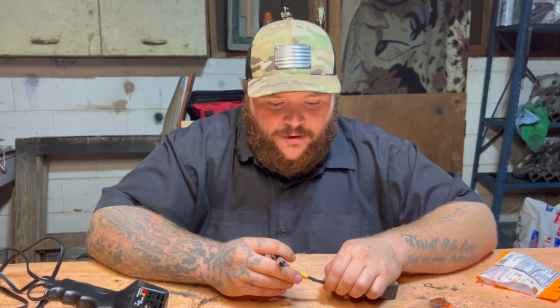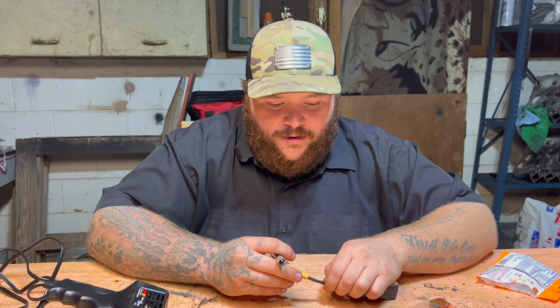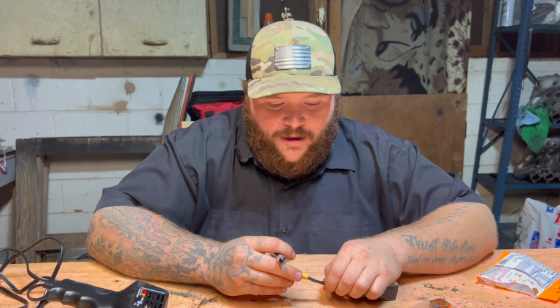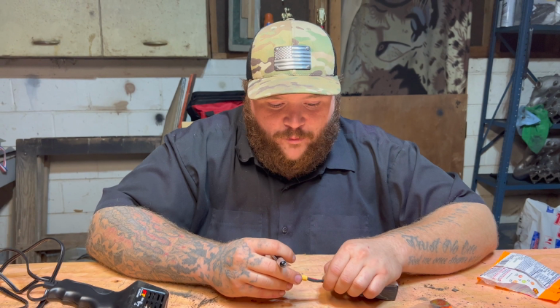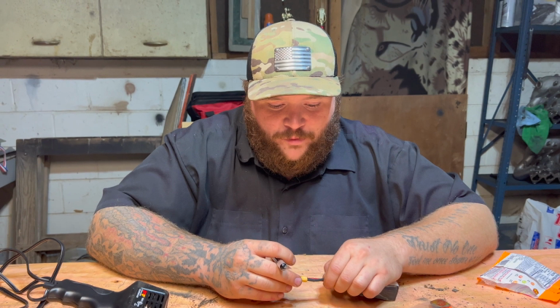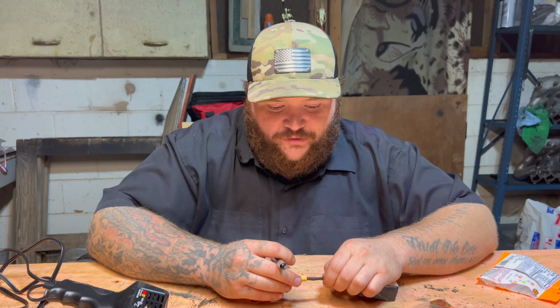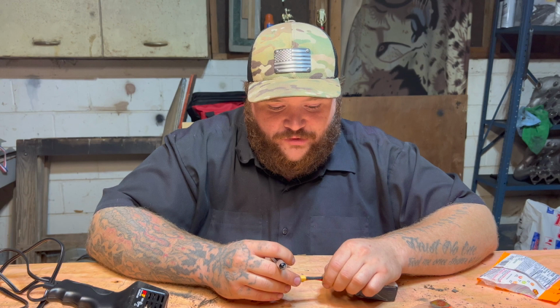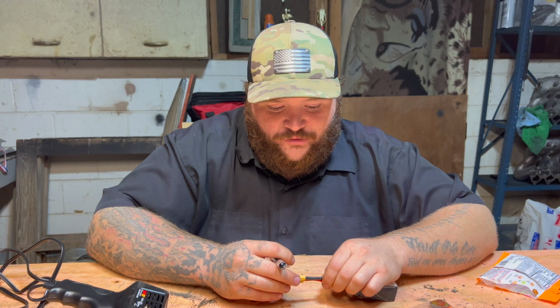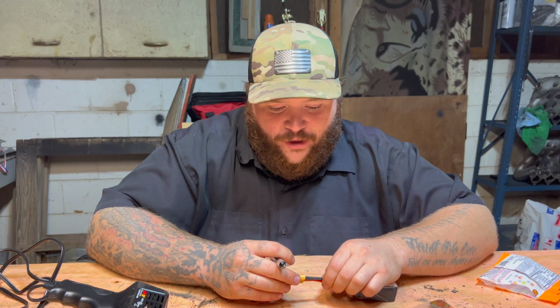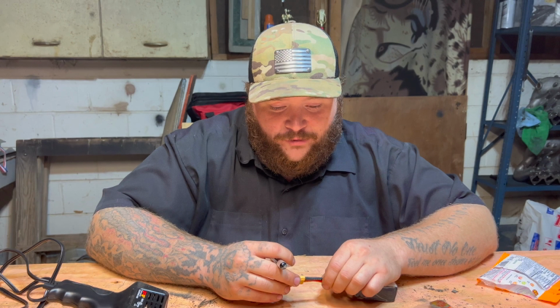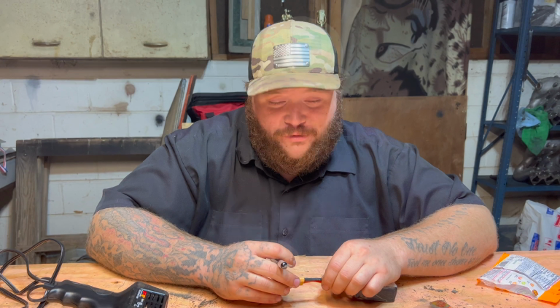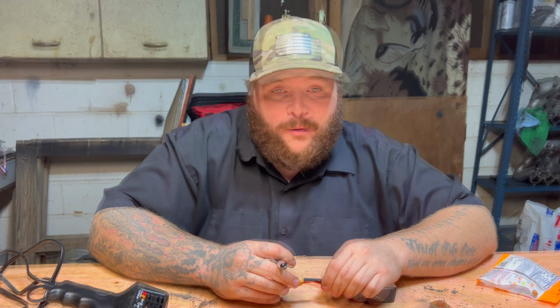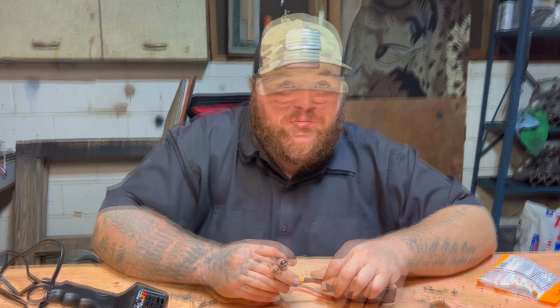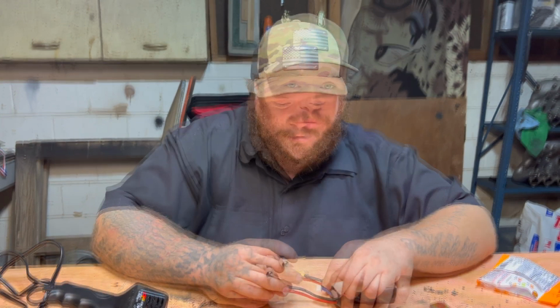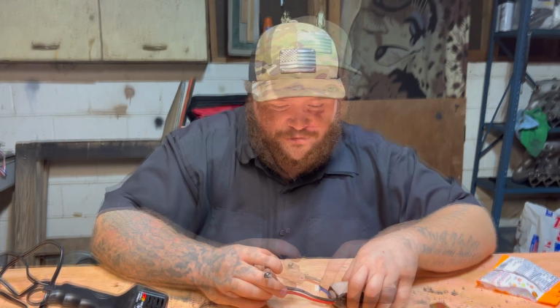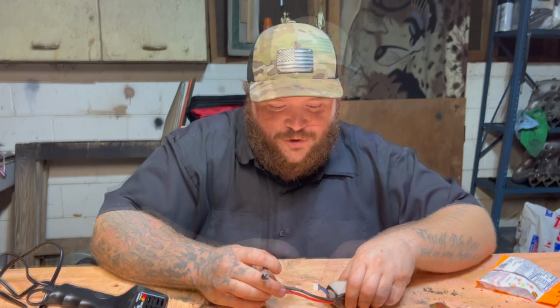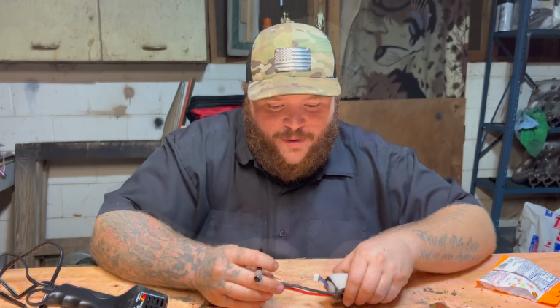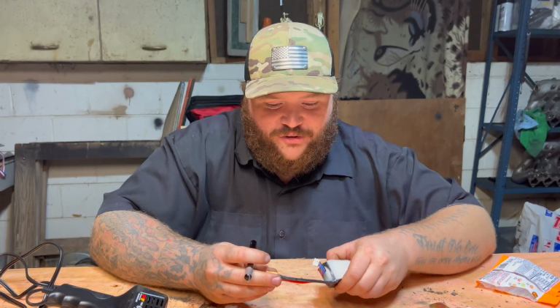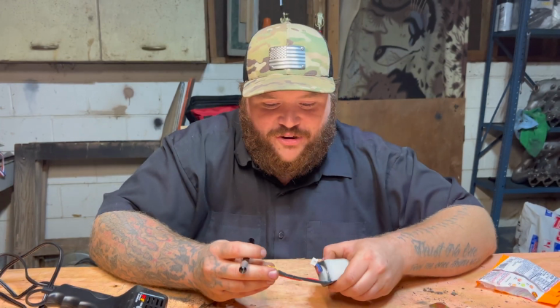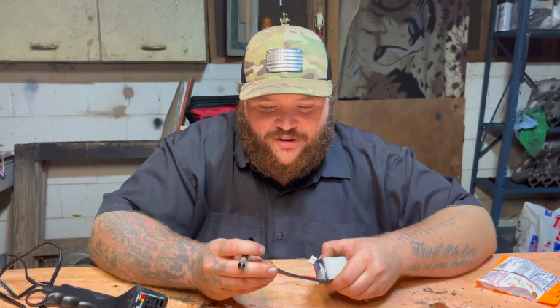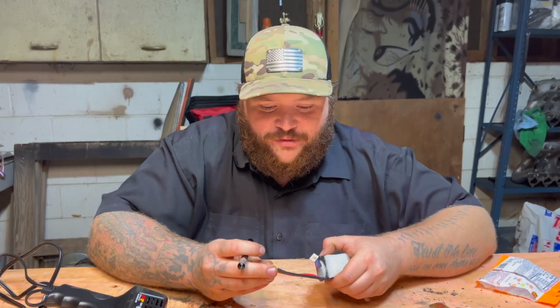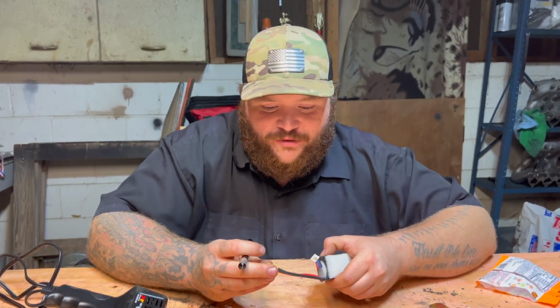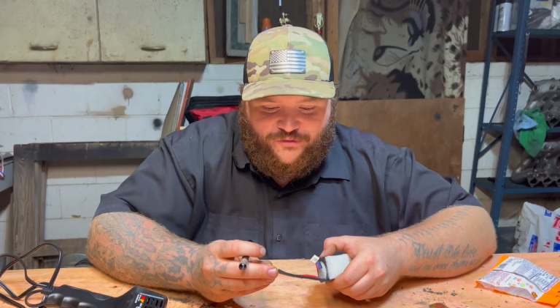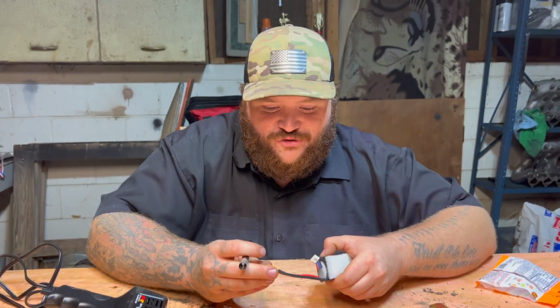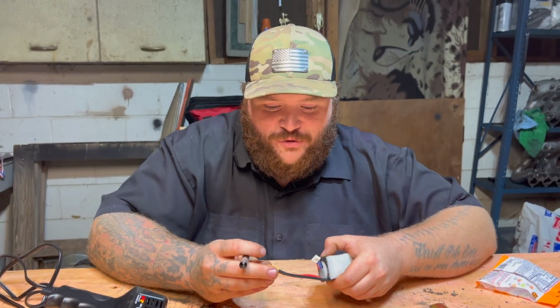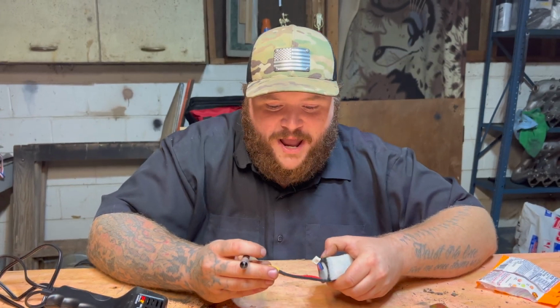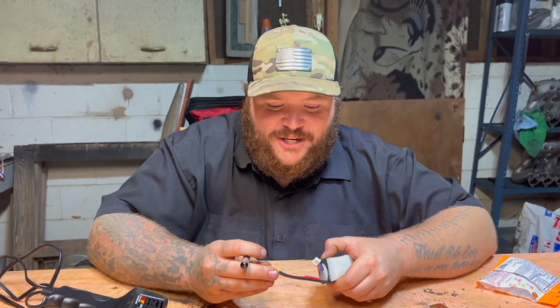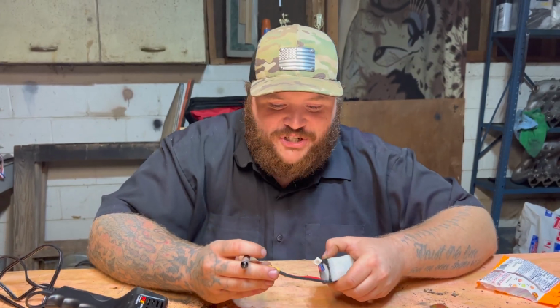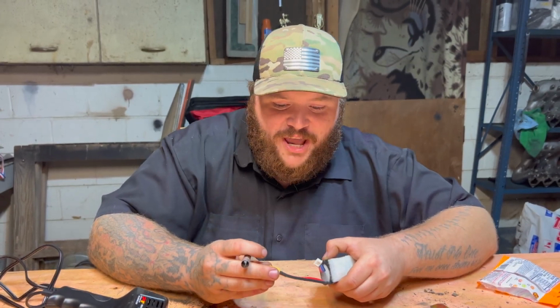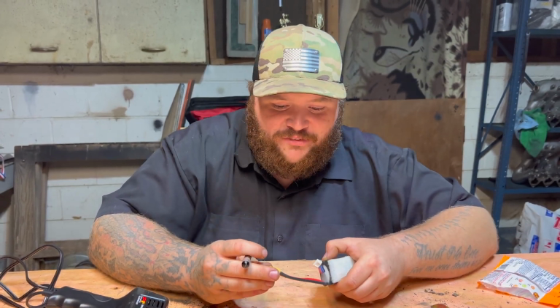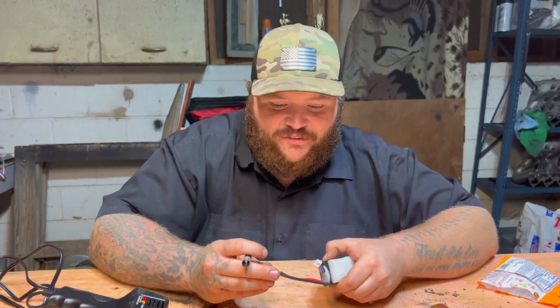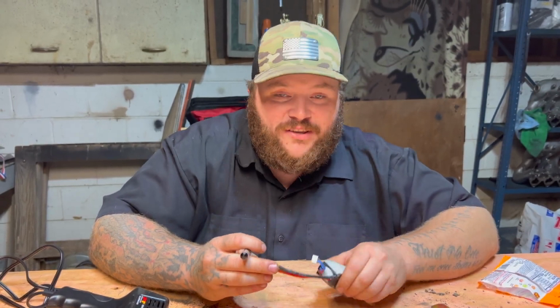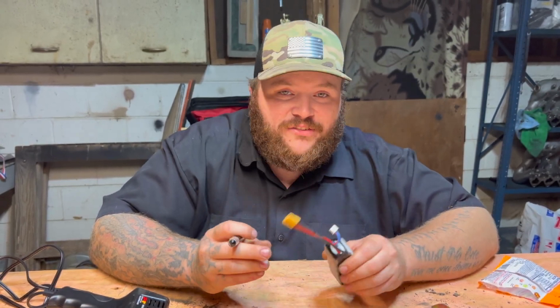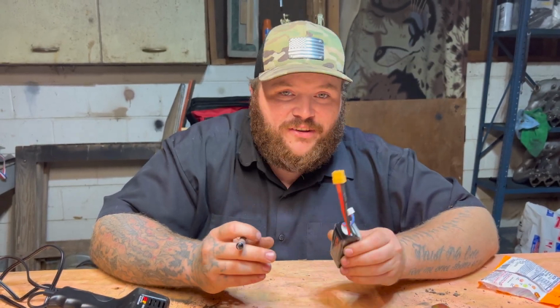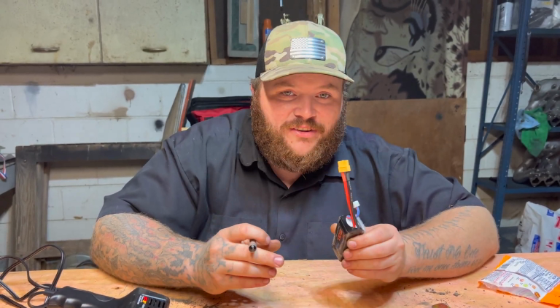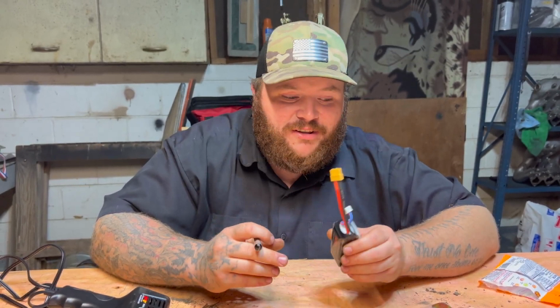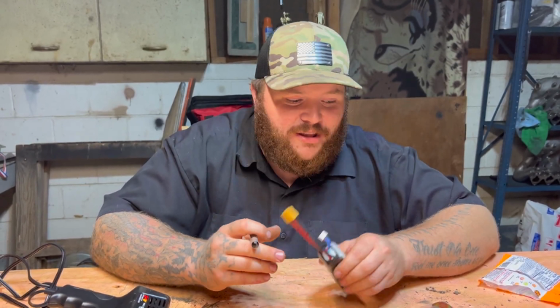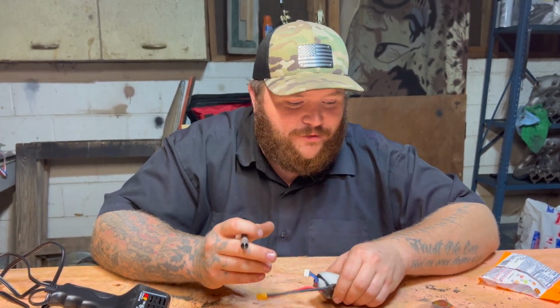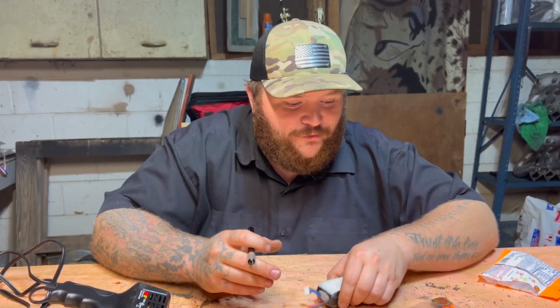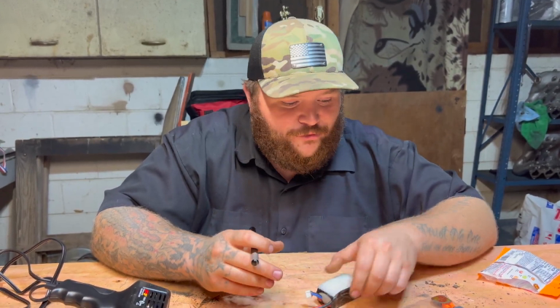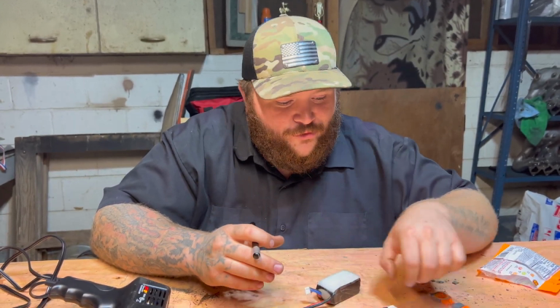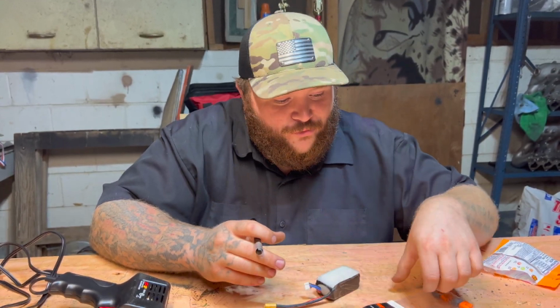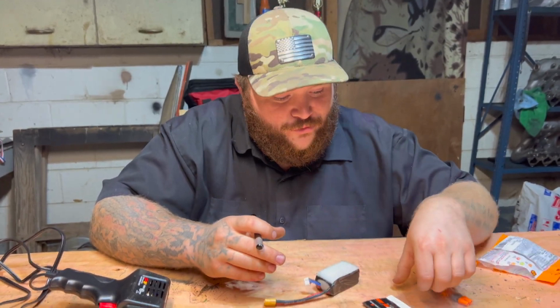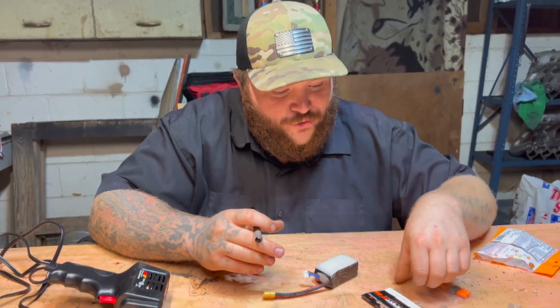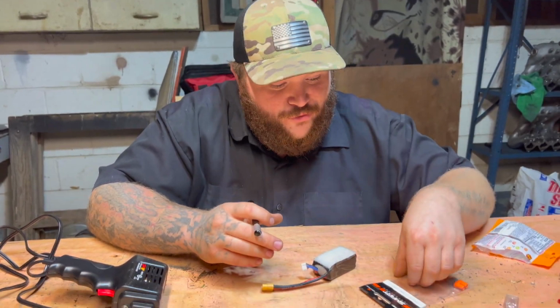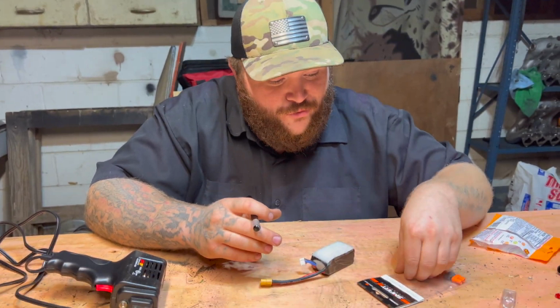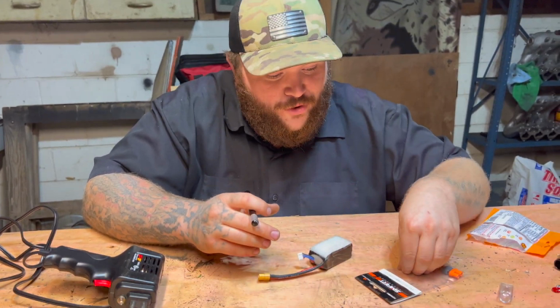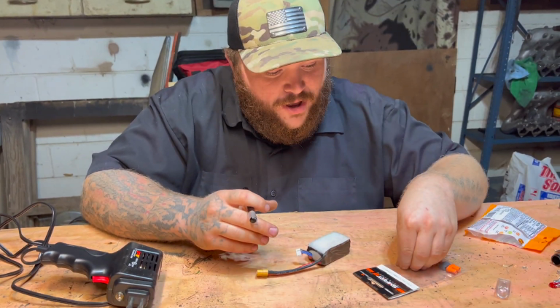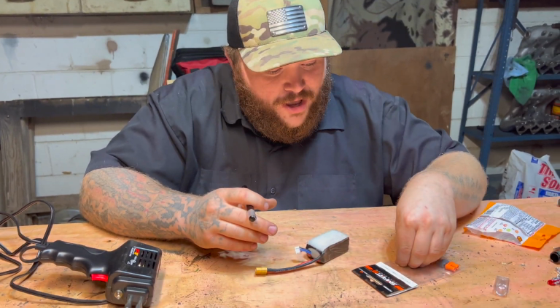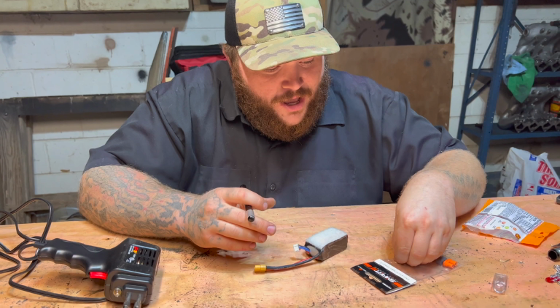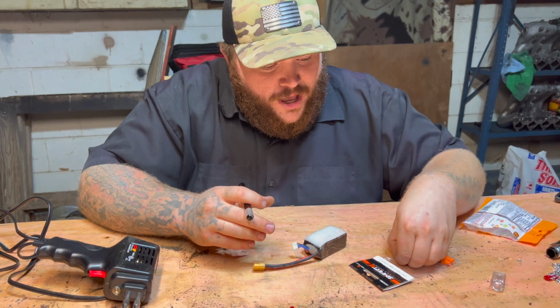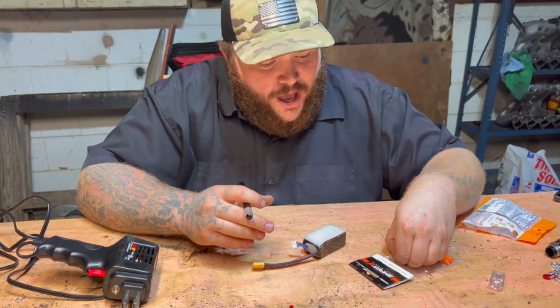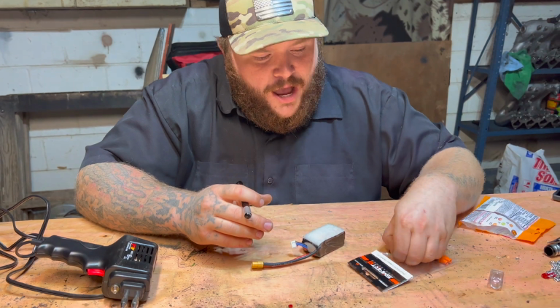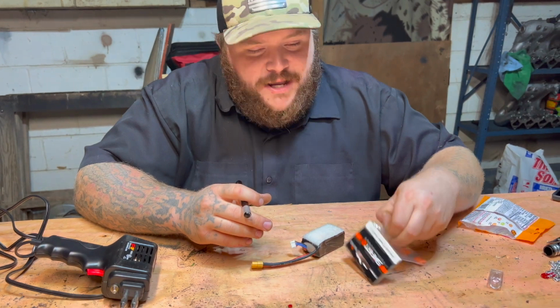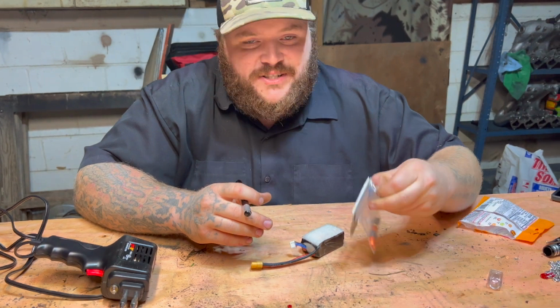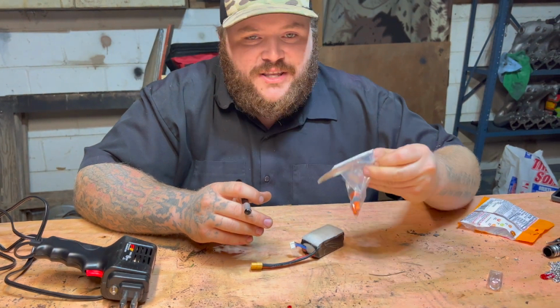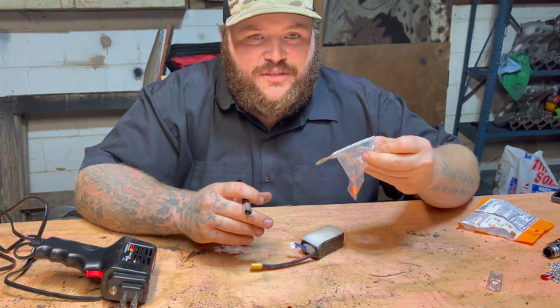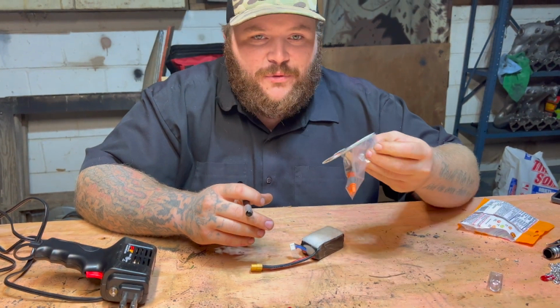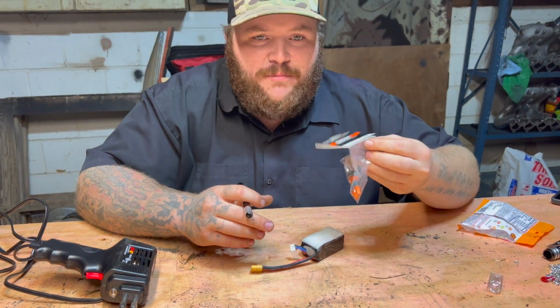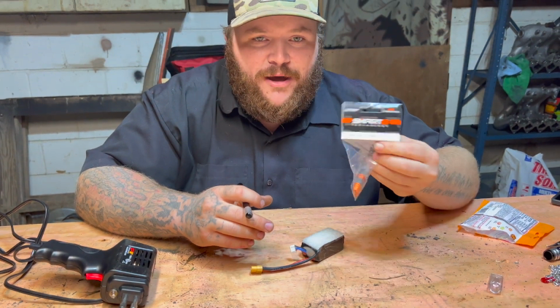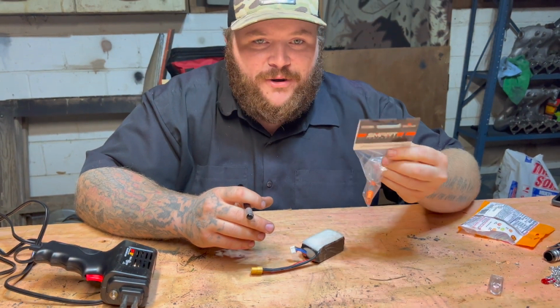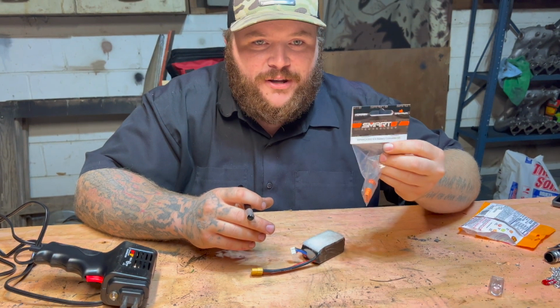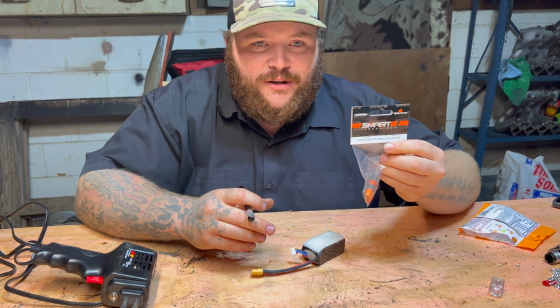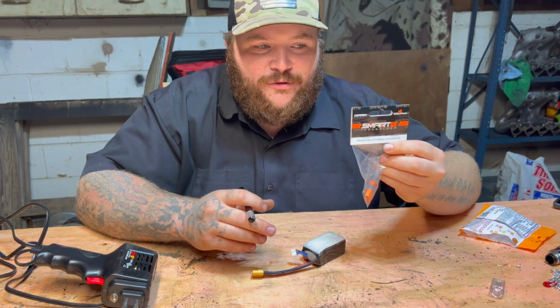Hey everyone, this is Tommy. I'm gonna show you how to change out these trash XT60 connectors to new IC3 battery connectors.